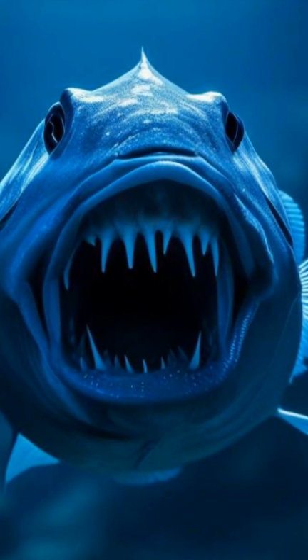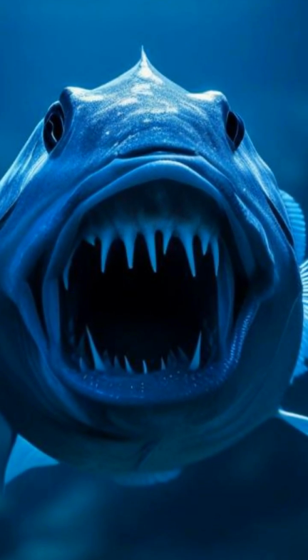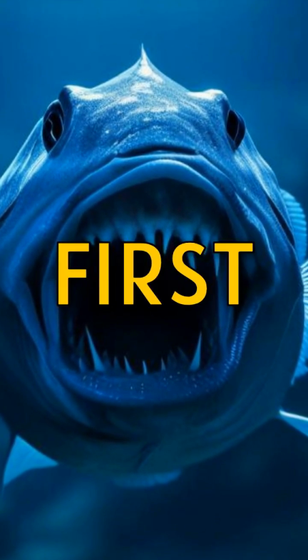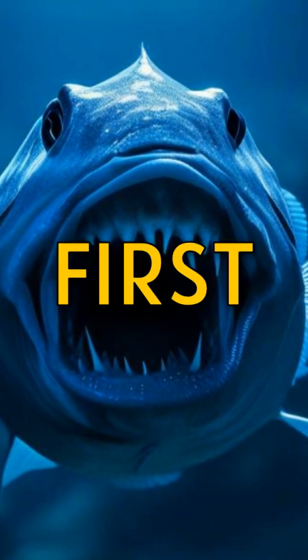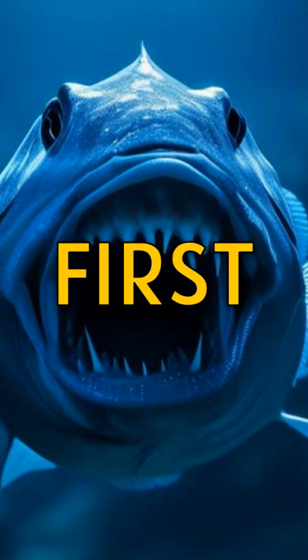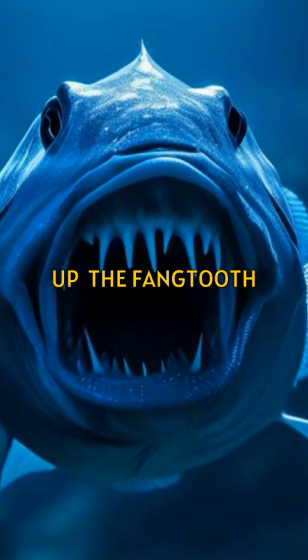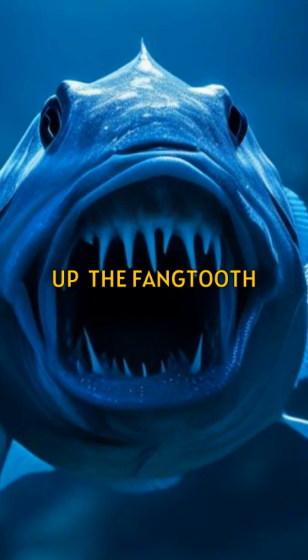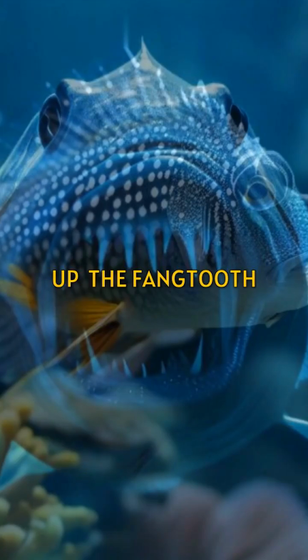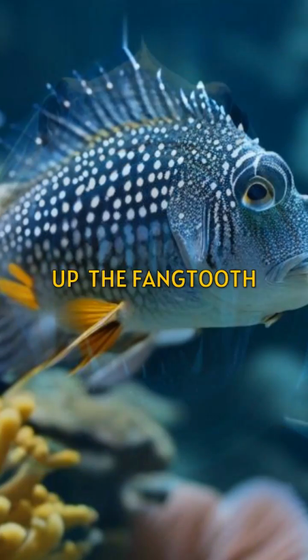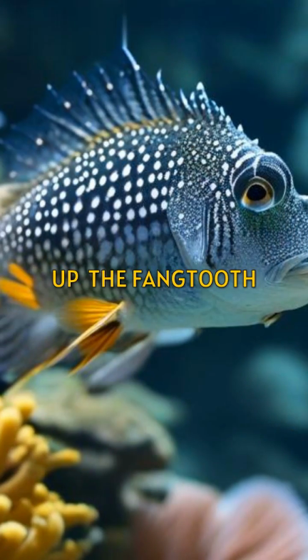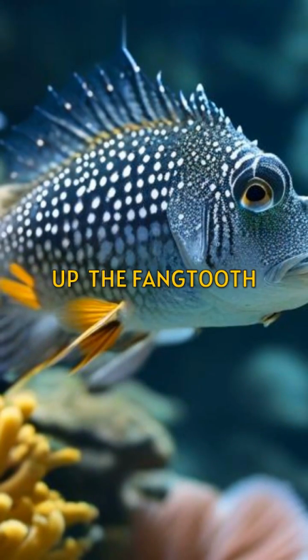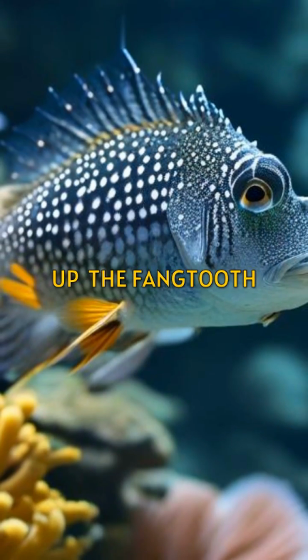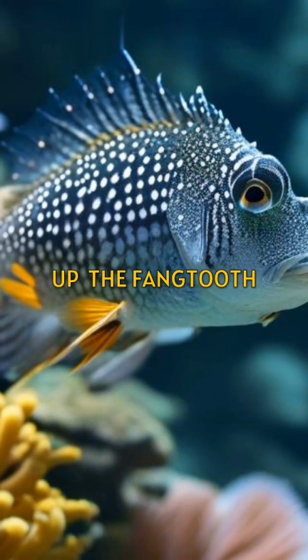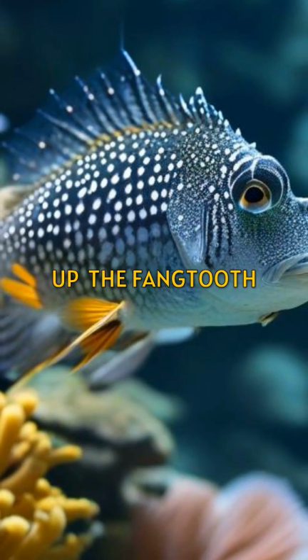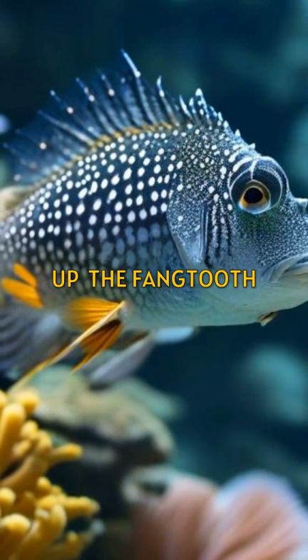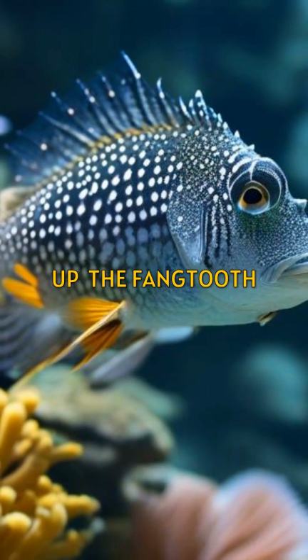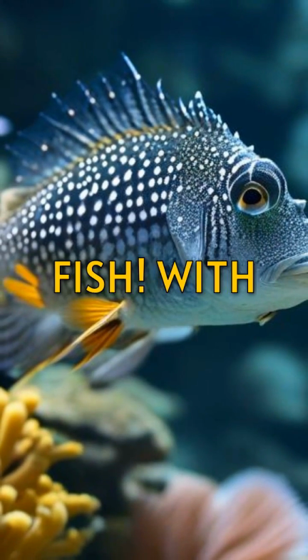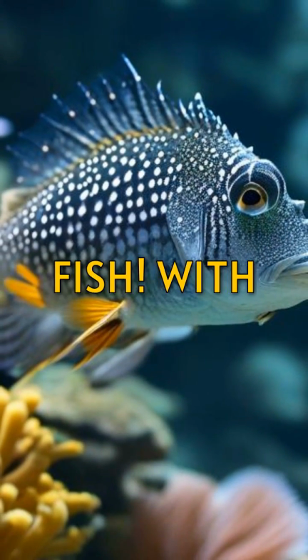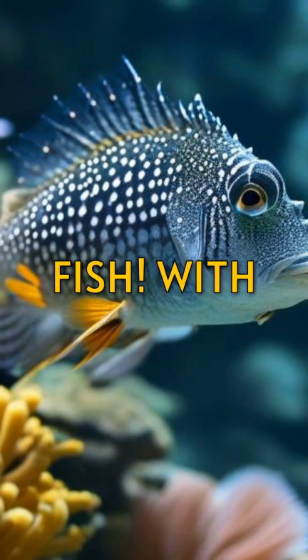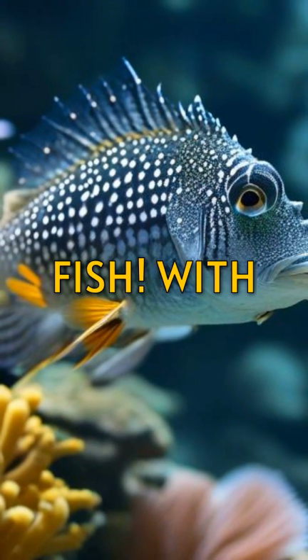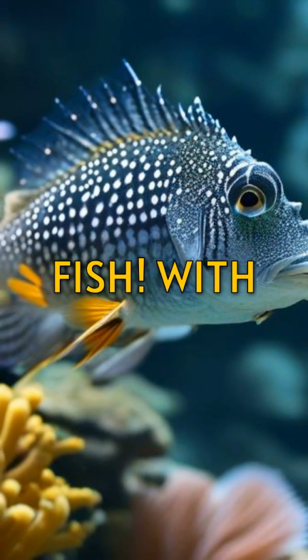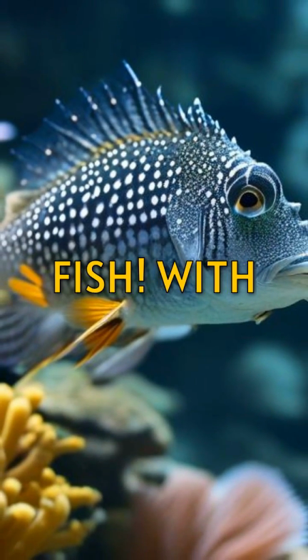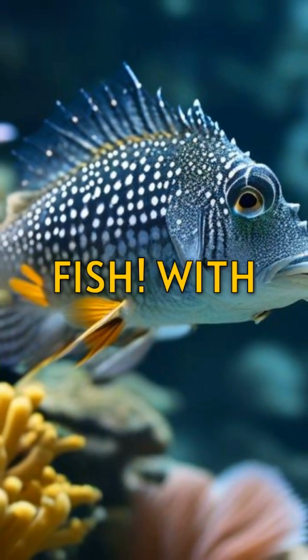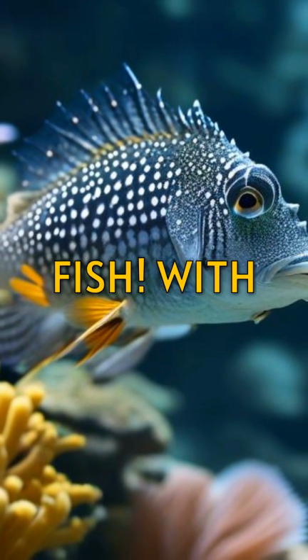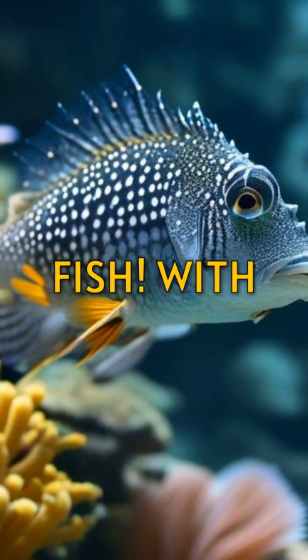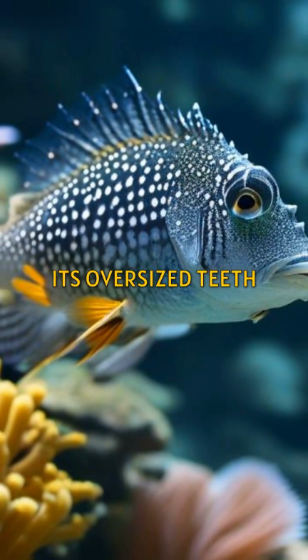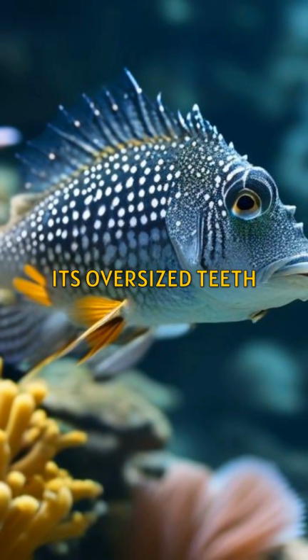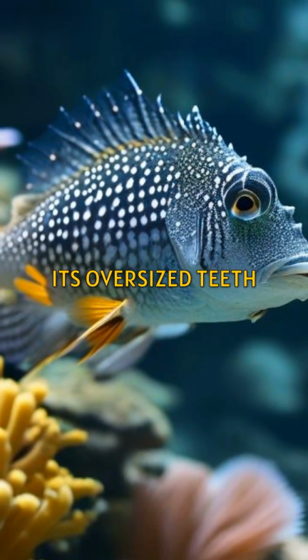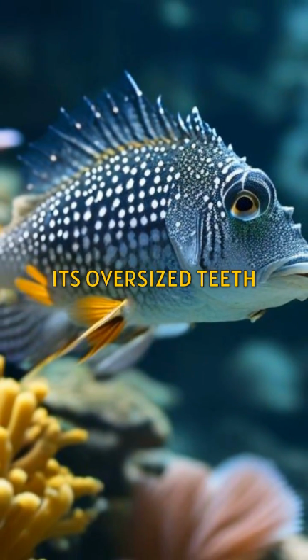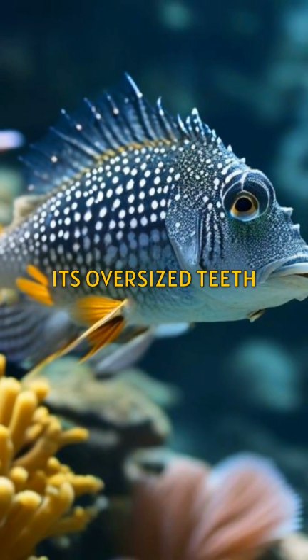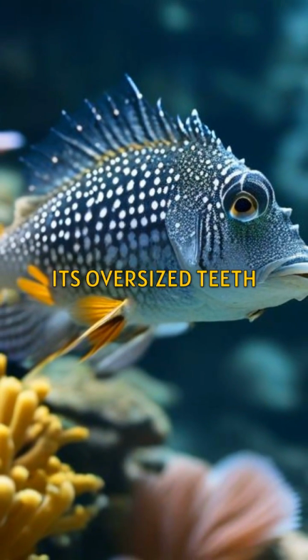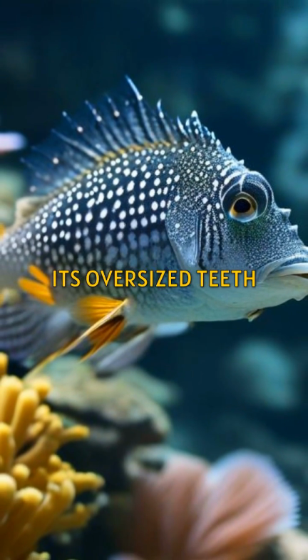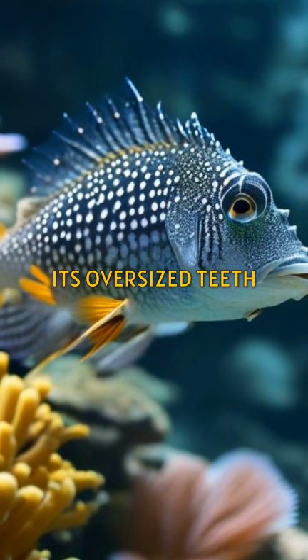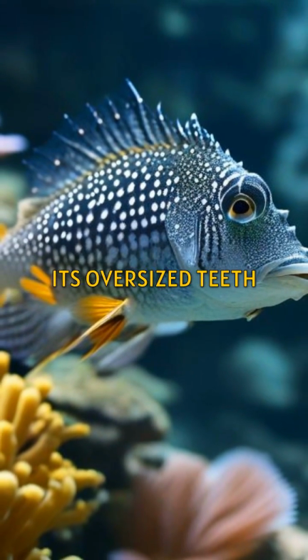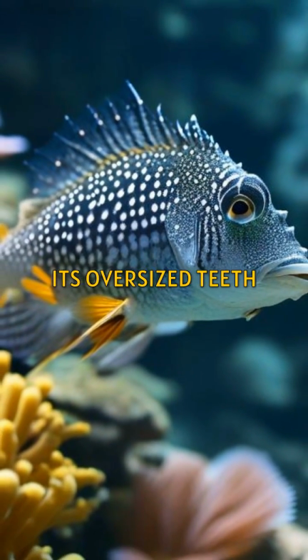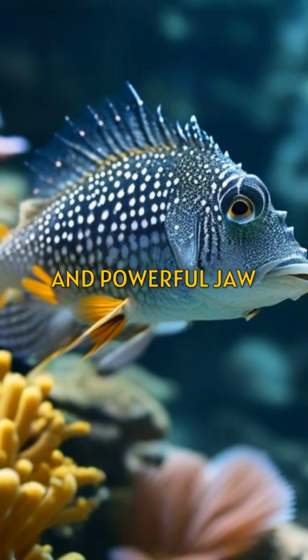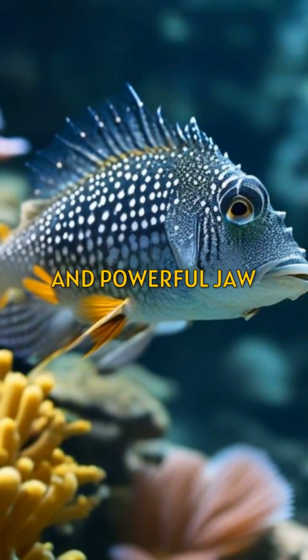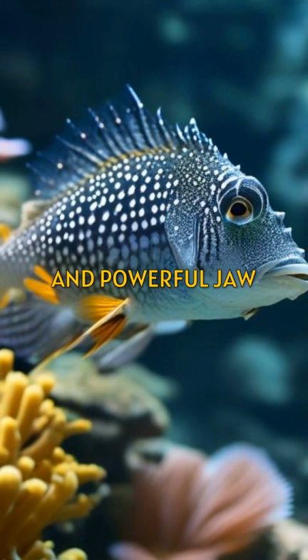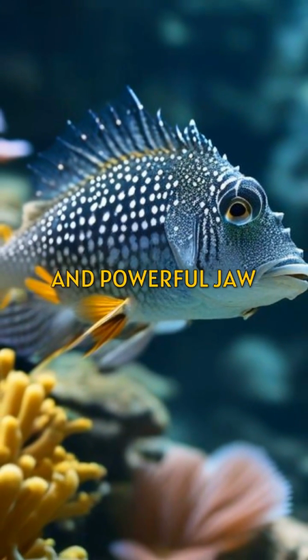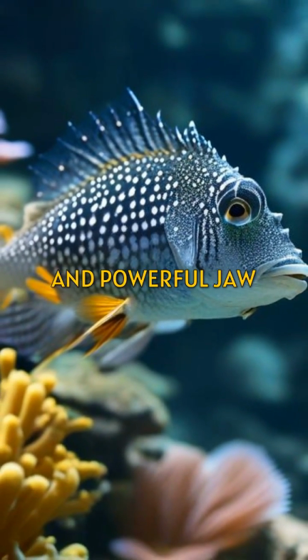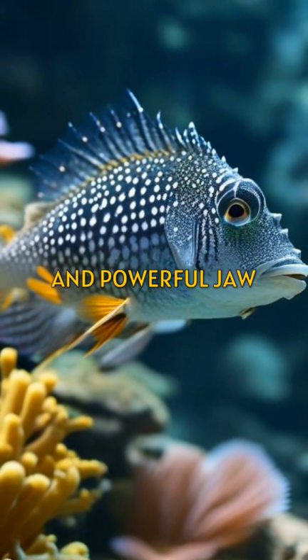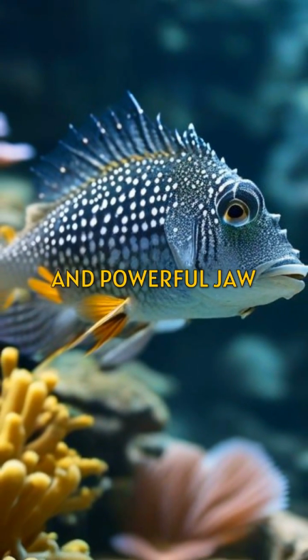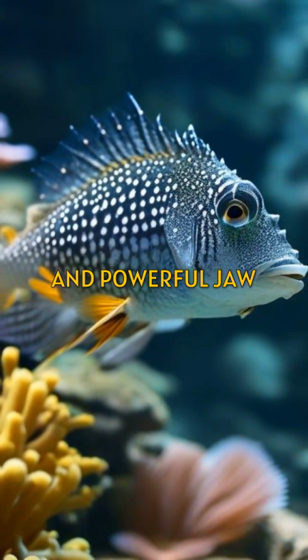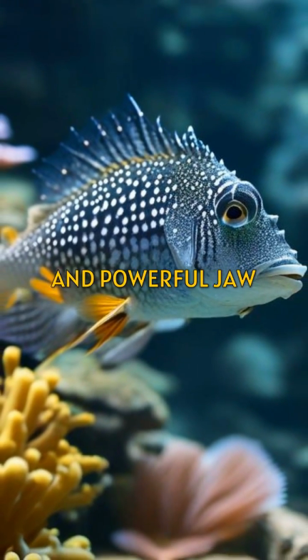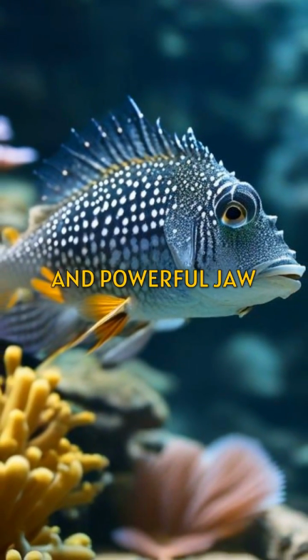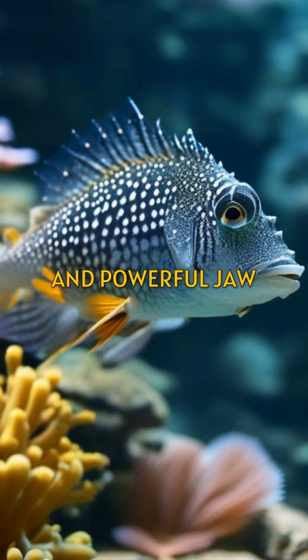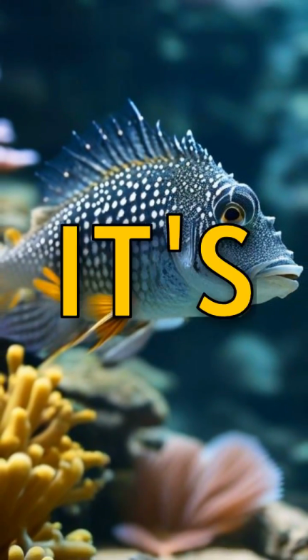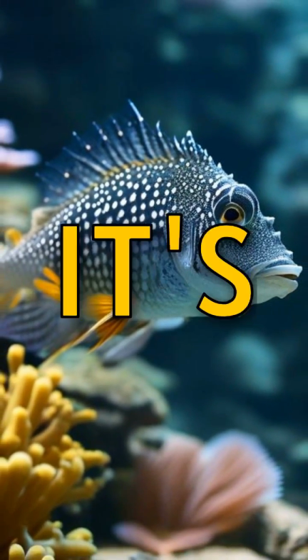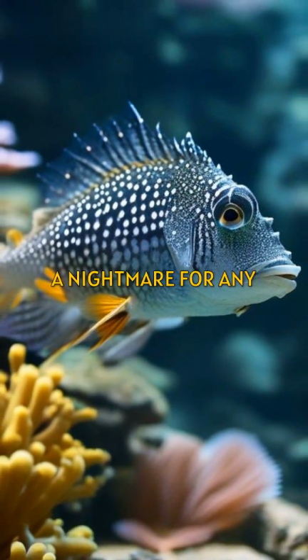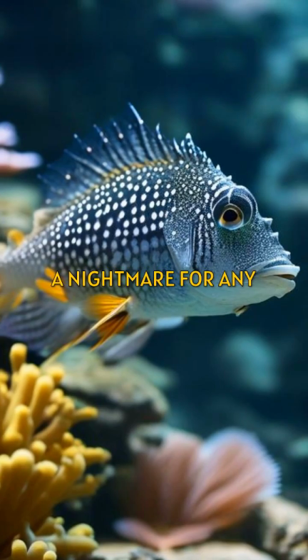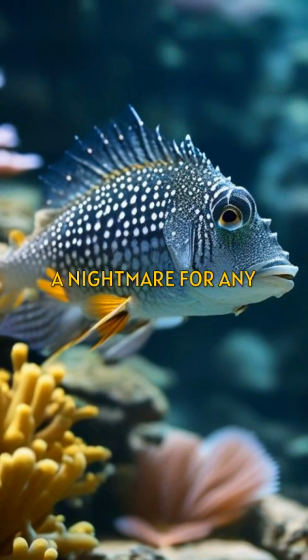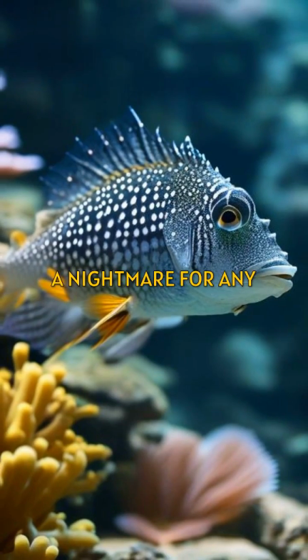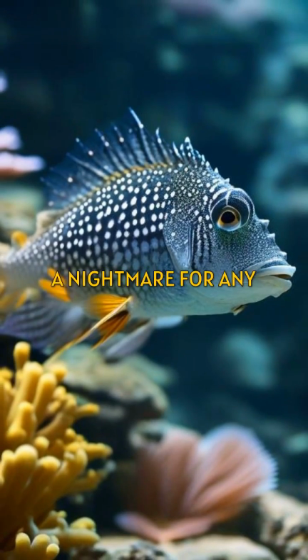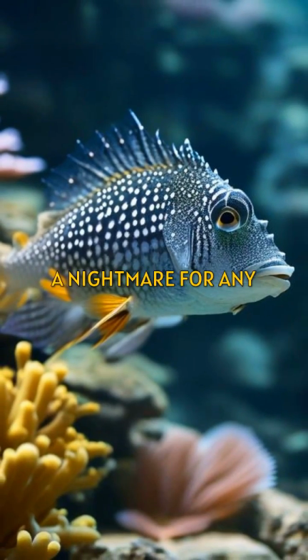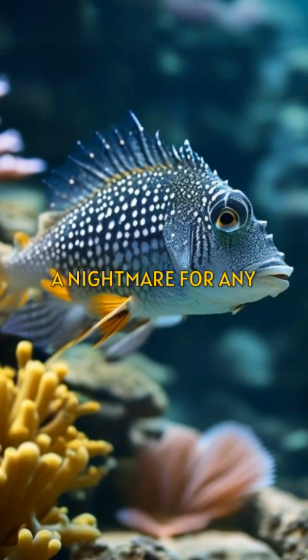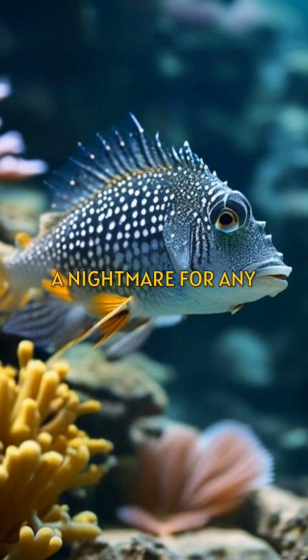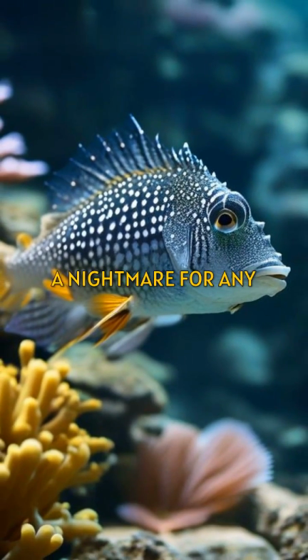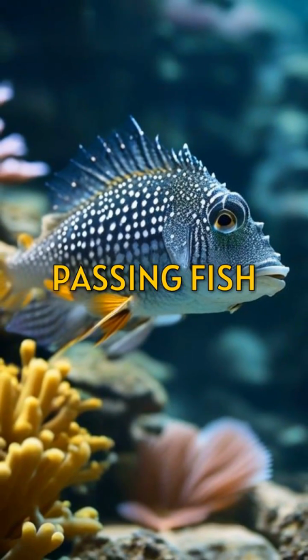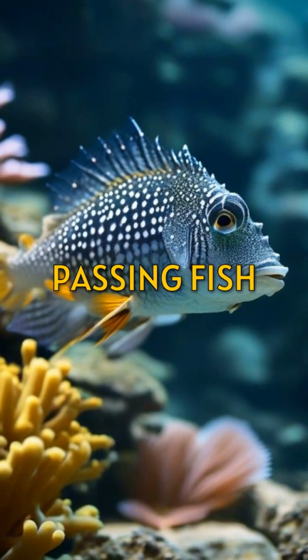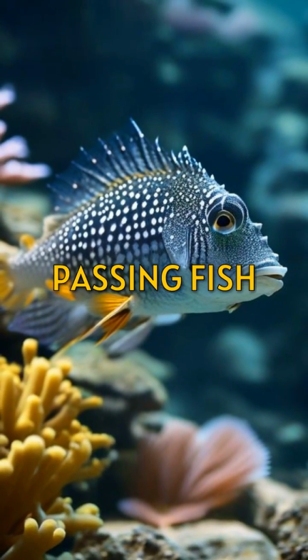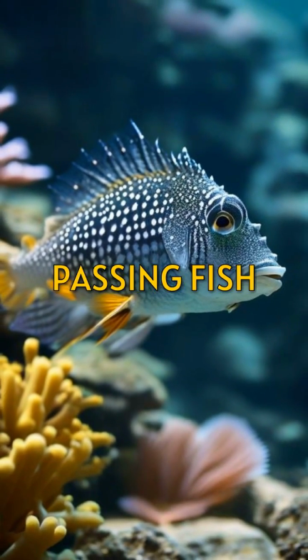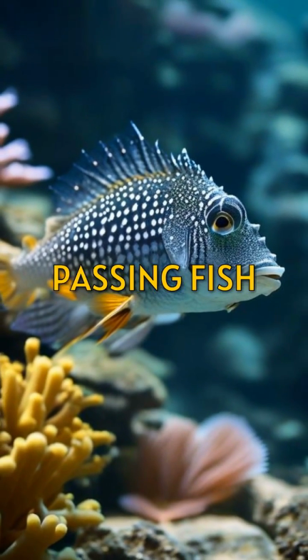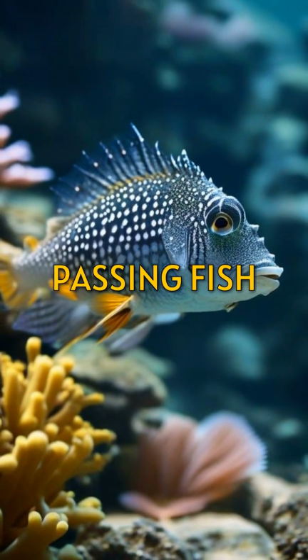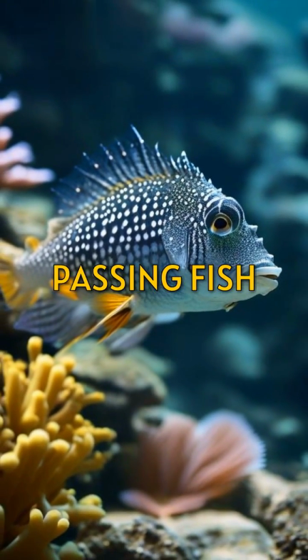First up, the fangtooth fish. With its oversized teeth and powerful jaw, it's a nightmare for any passing fish.